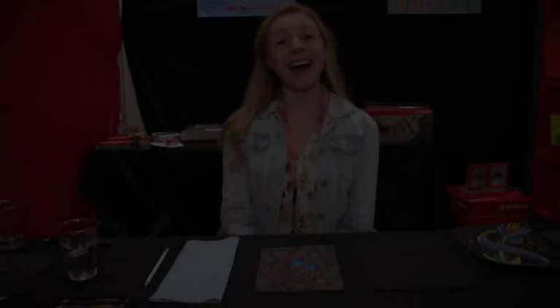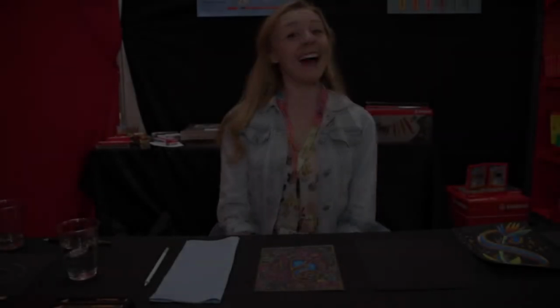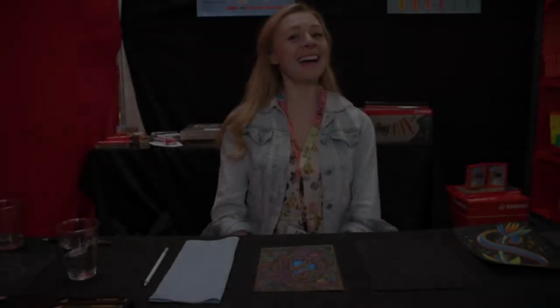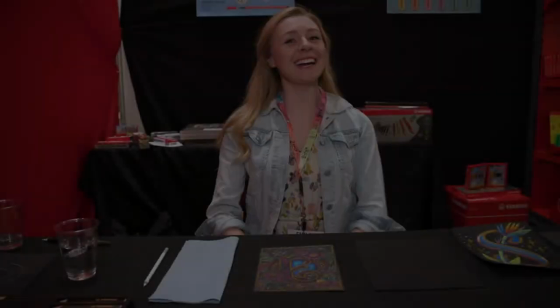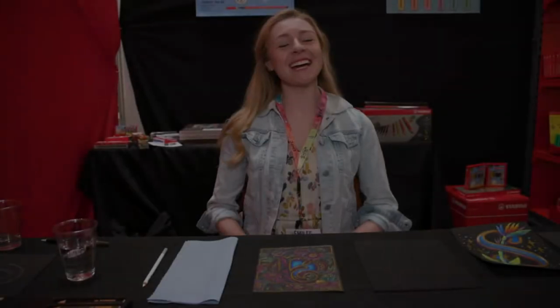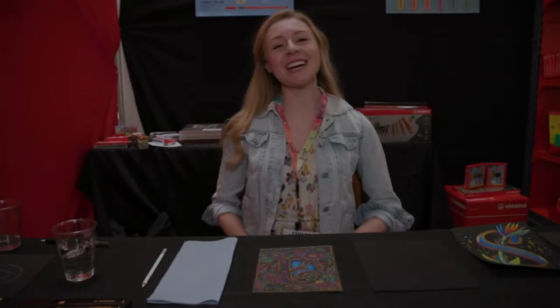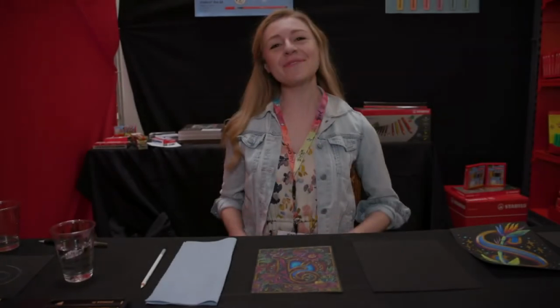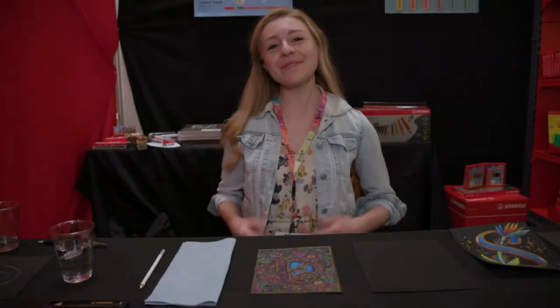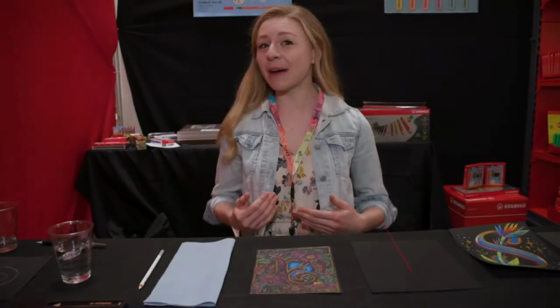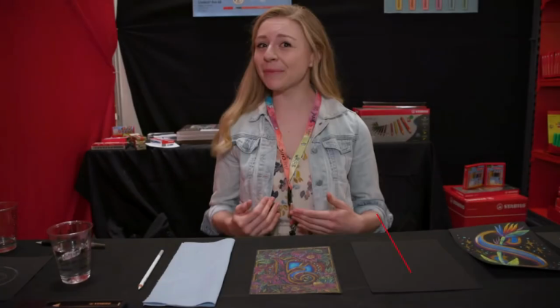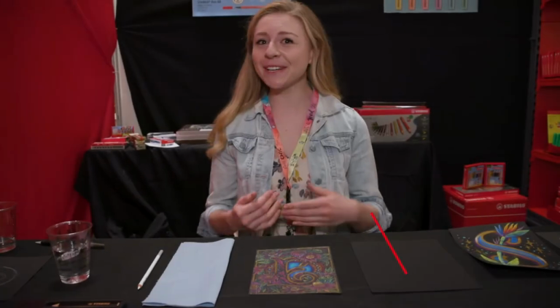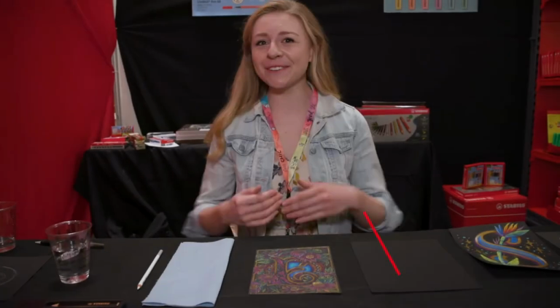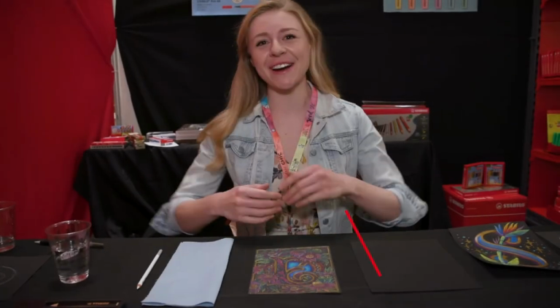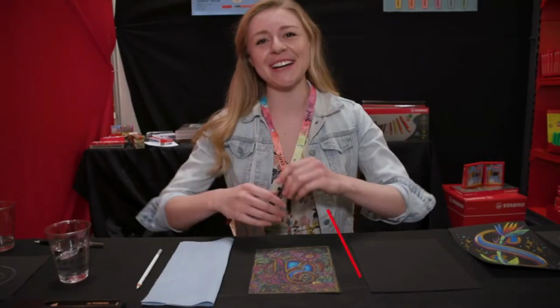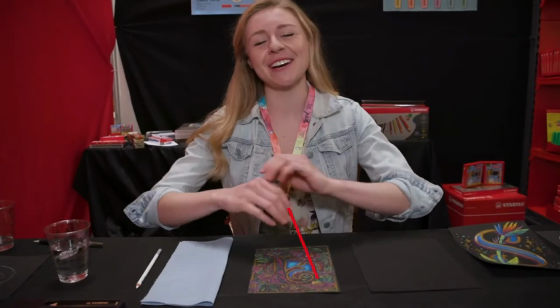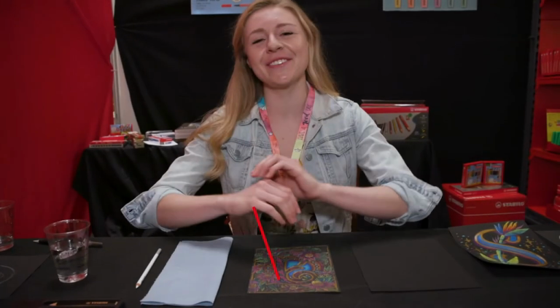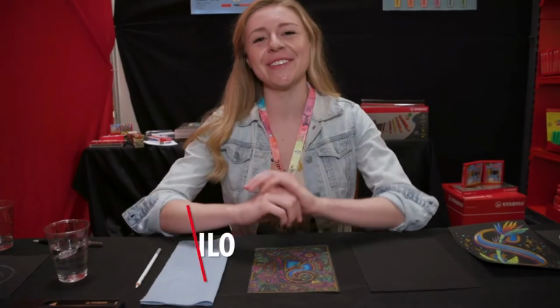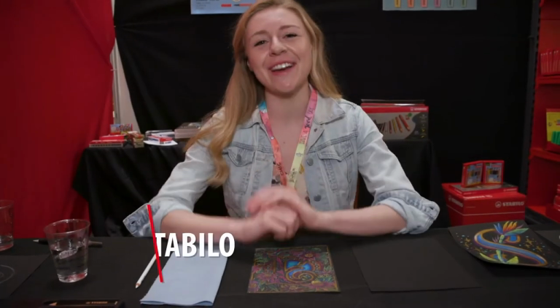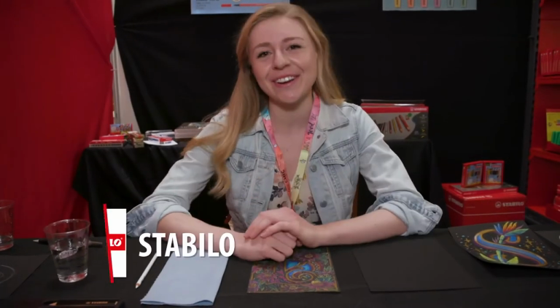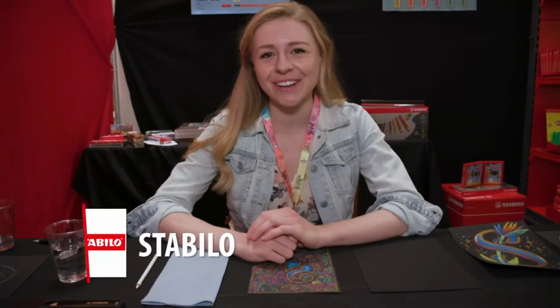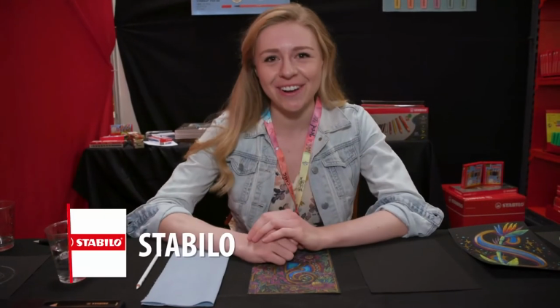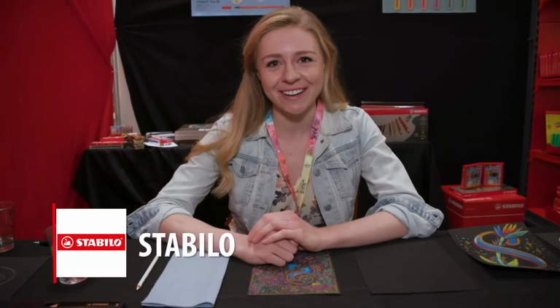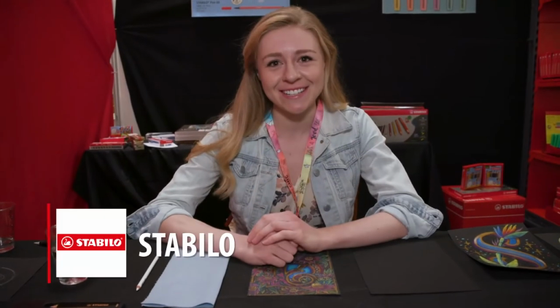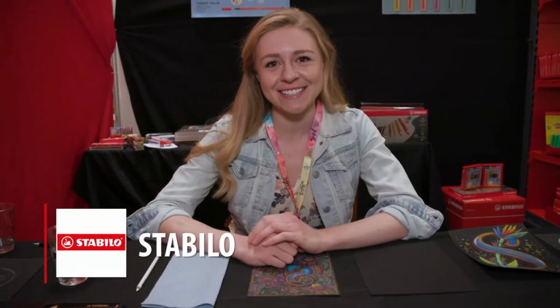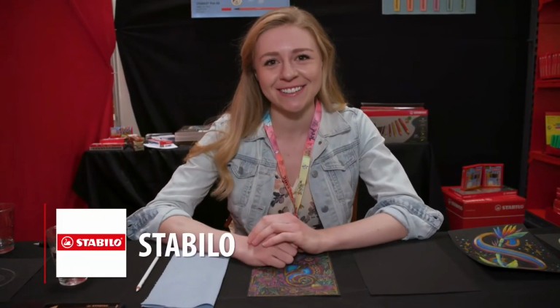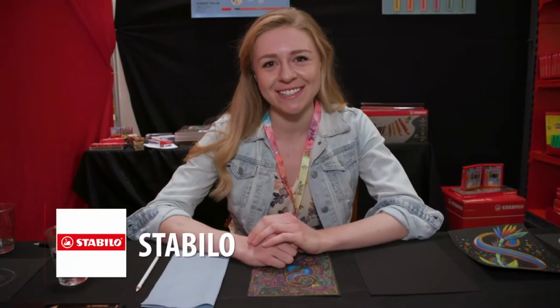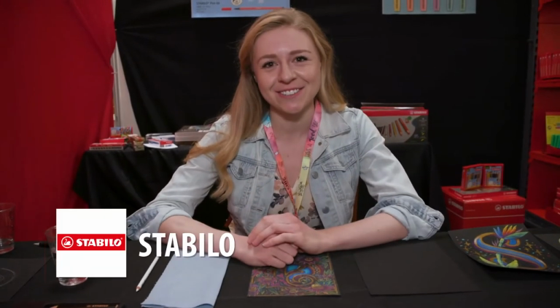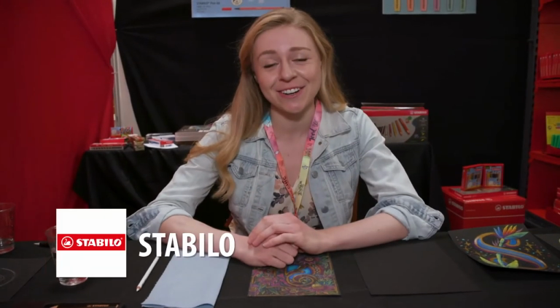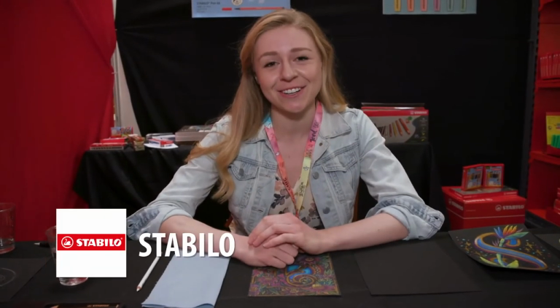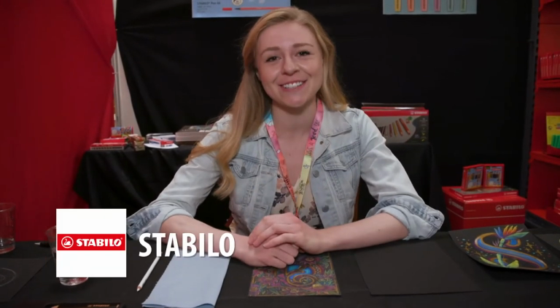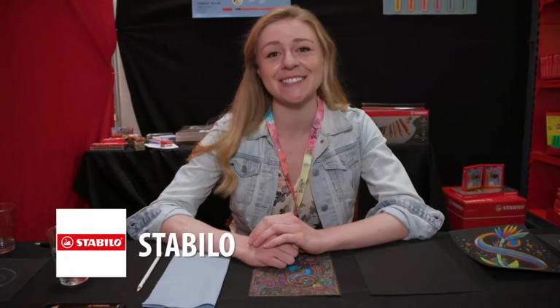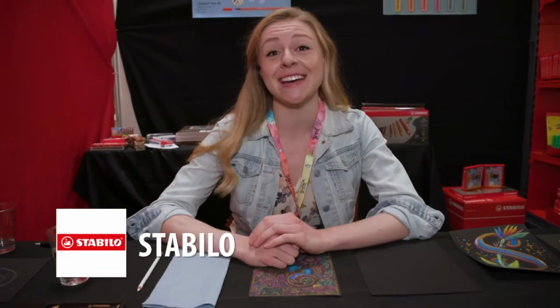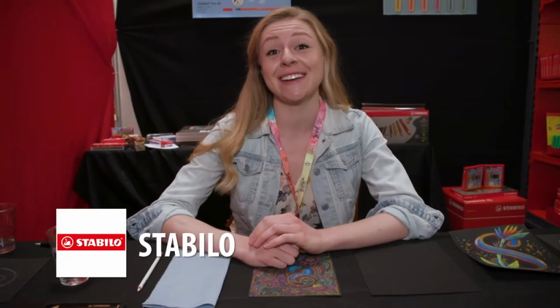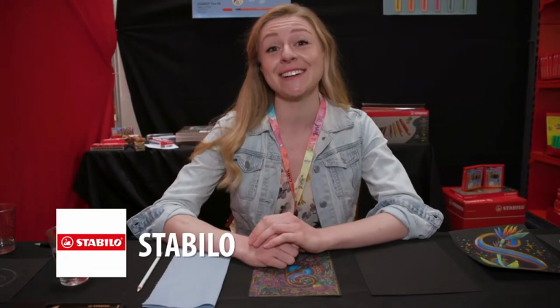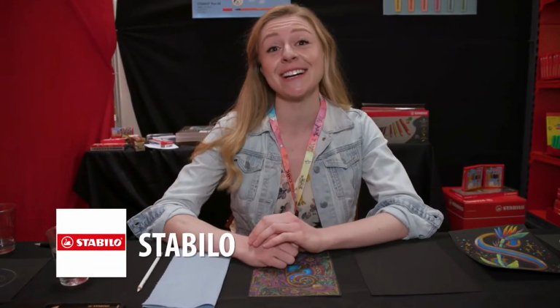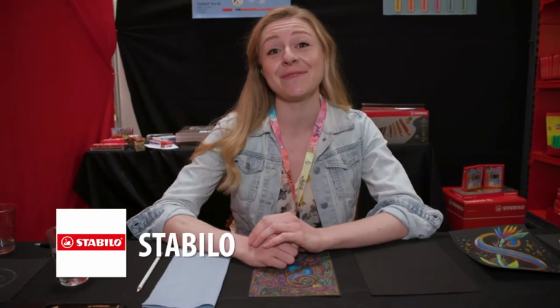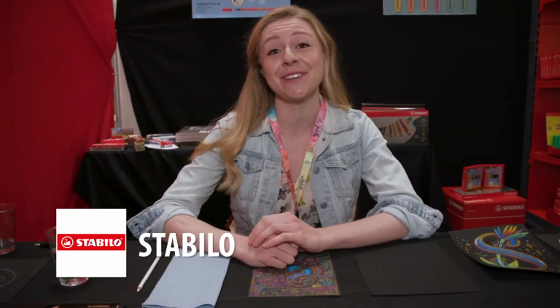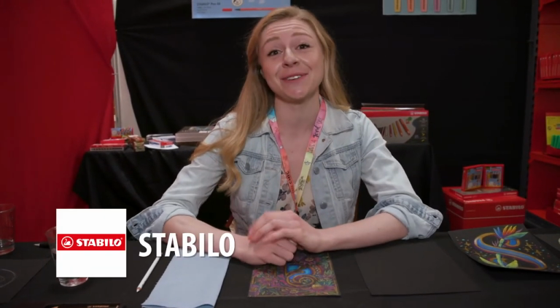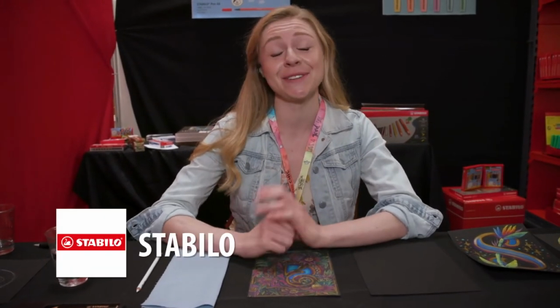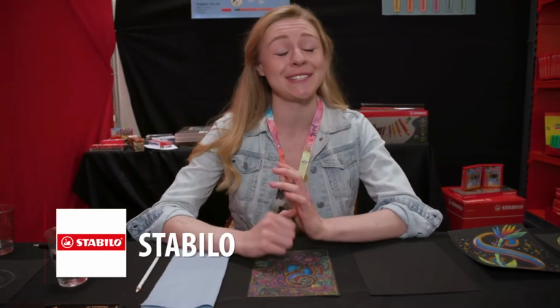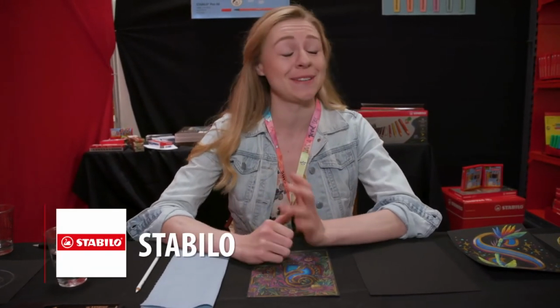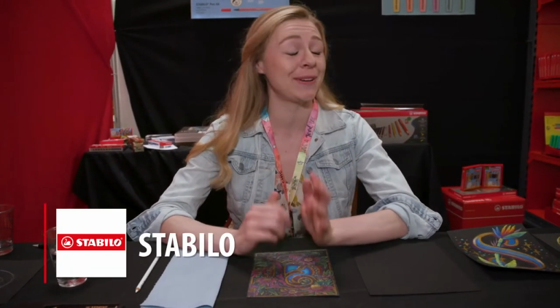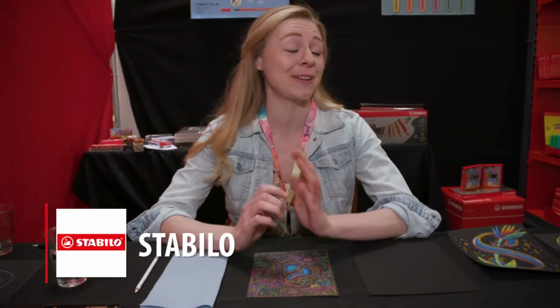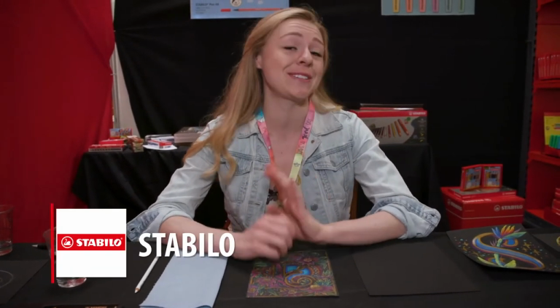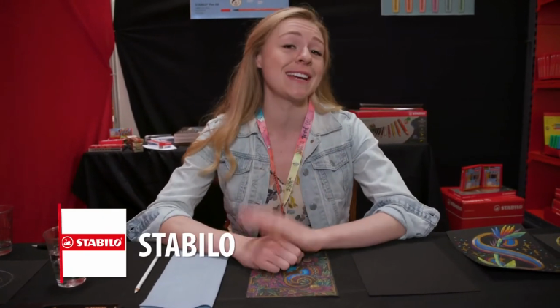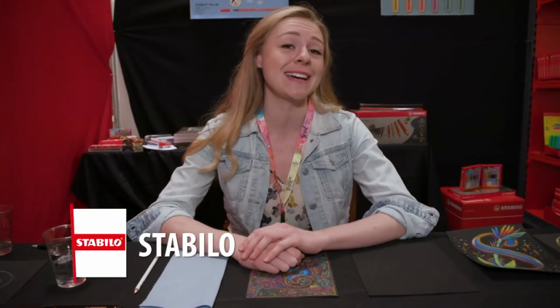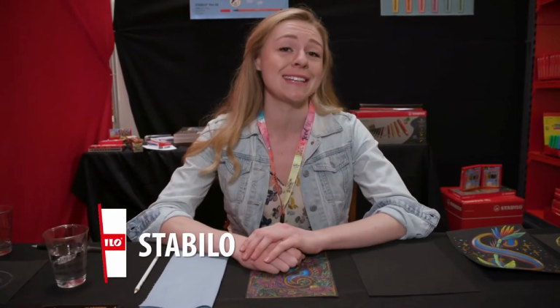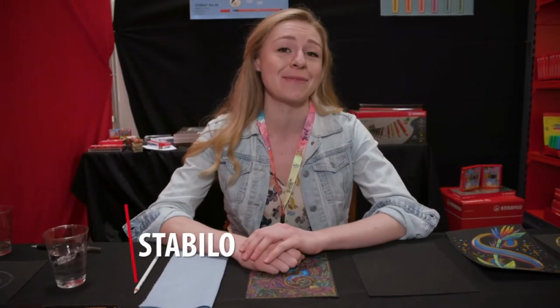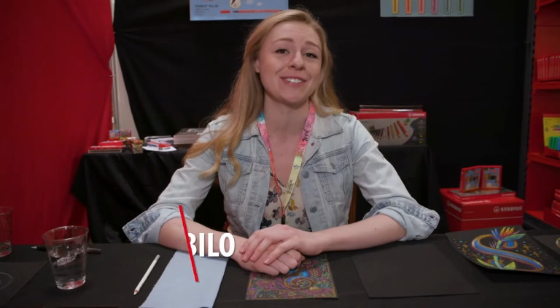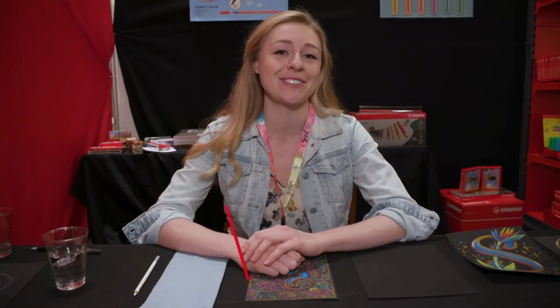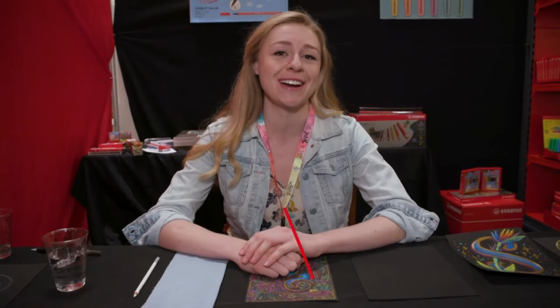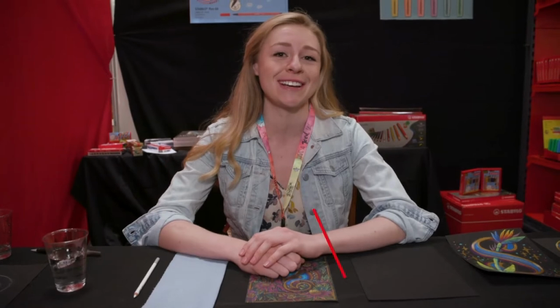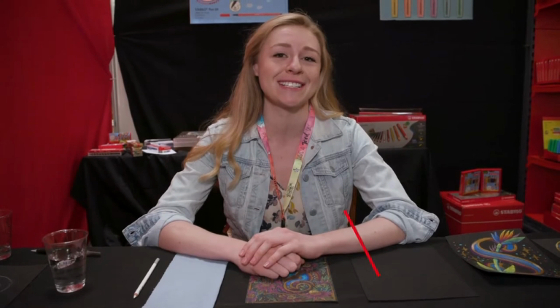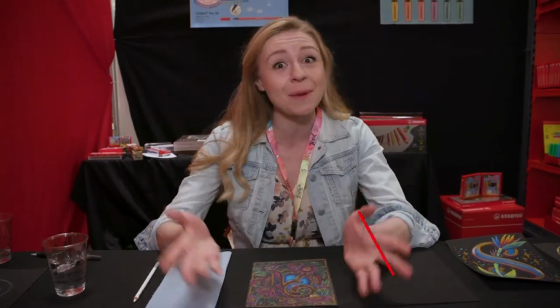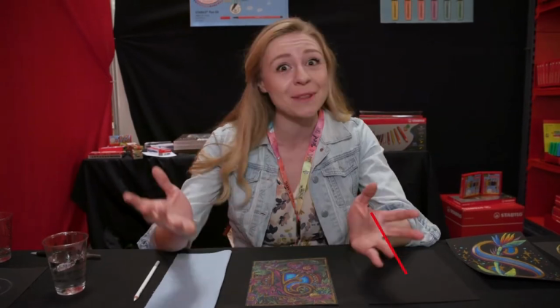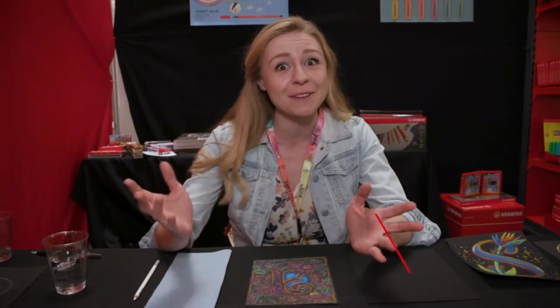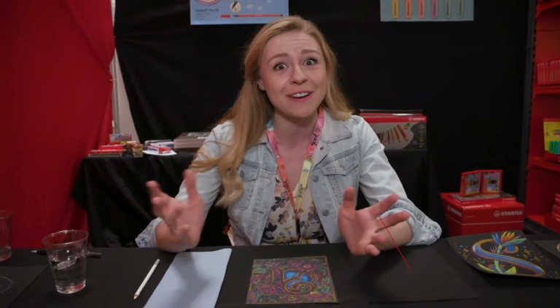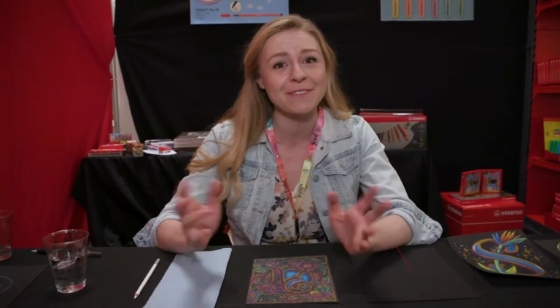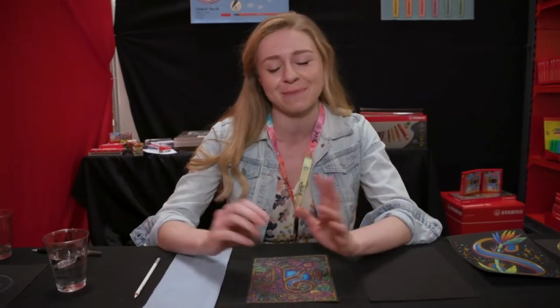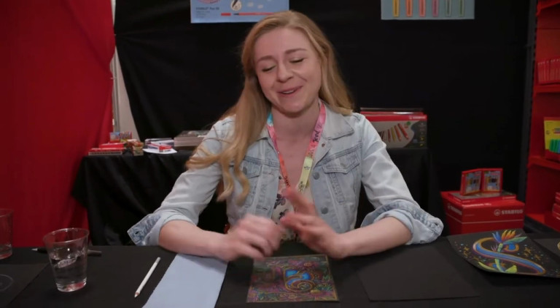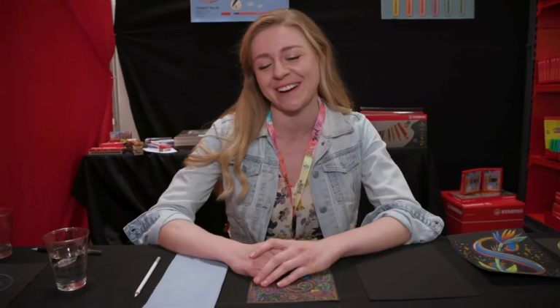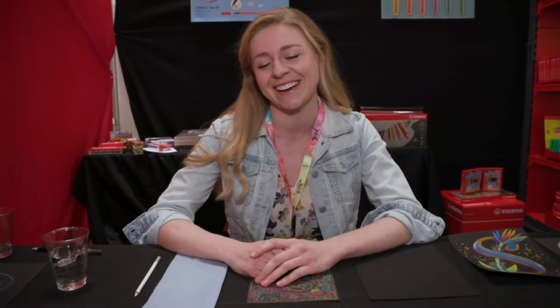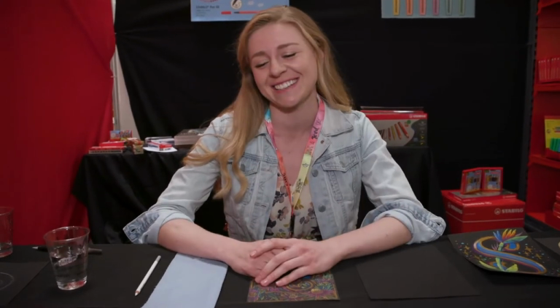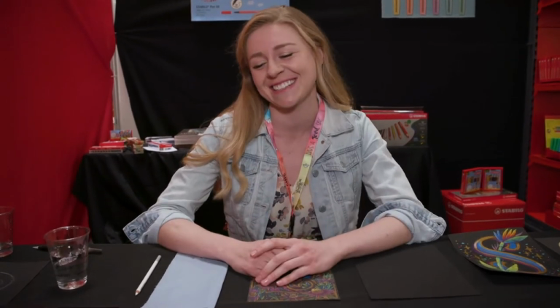Hi, I'm Emily Rudd. I'm a lettering artist, illustrator, and designer. I'm here with Stabilo today, demonstrating some of their favorite products.